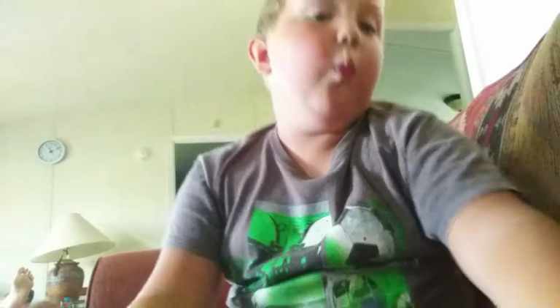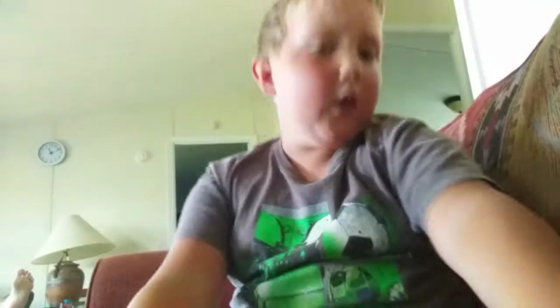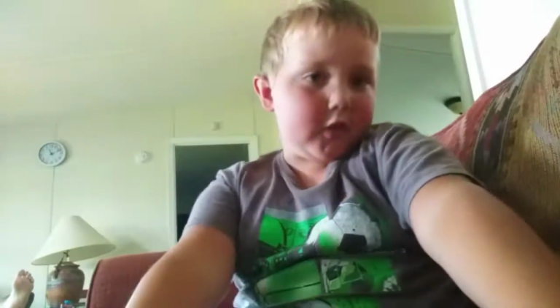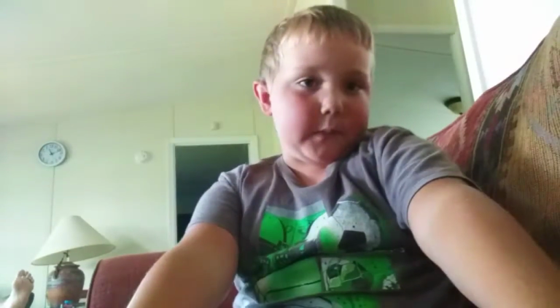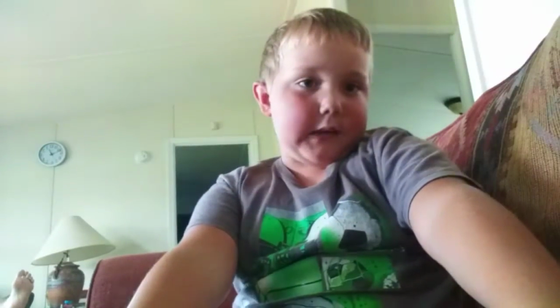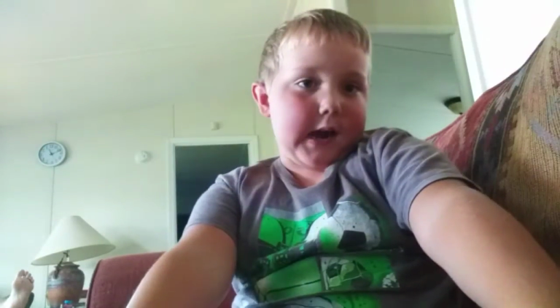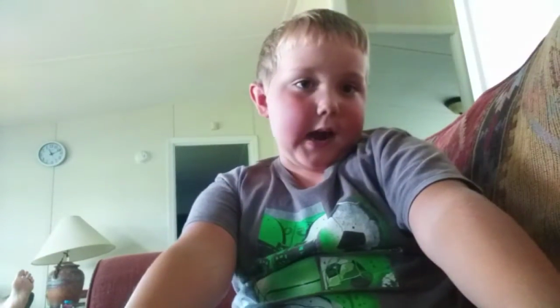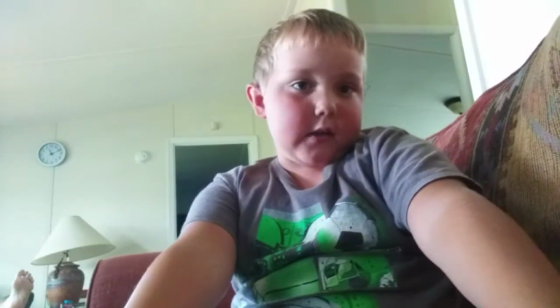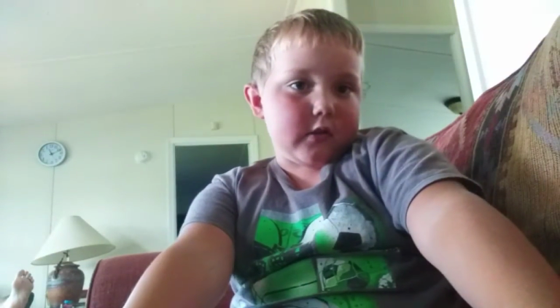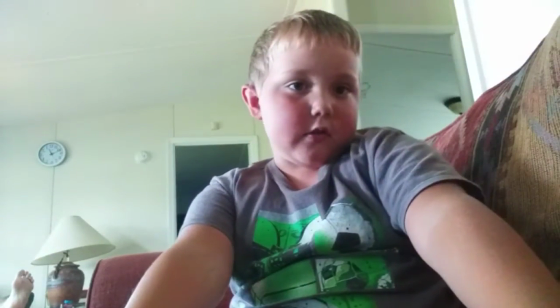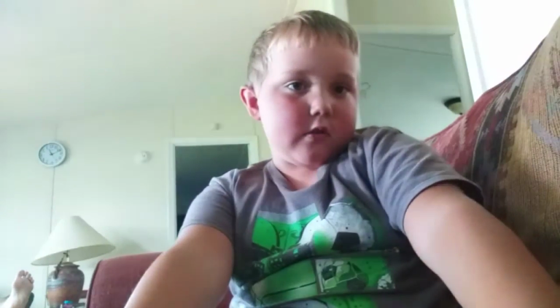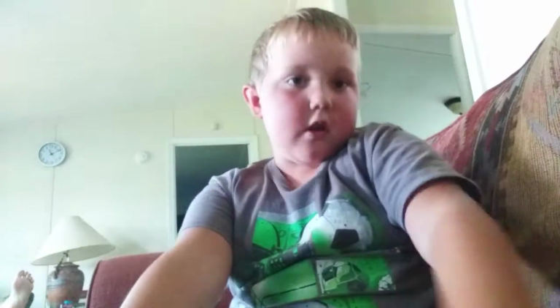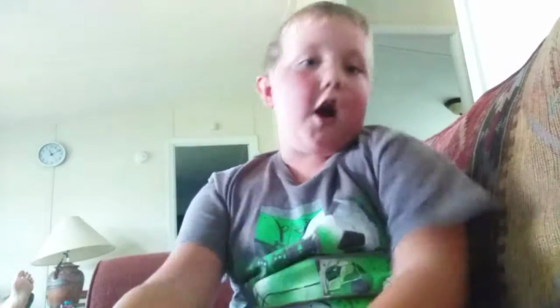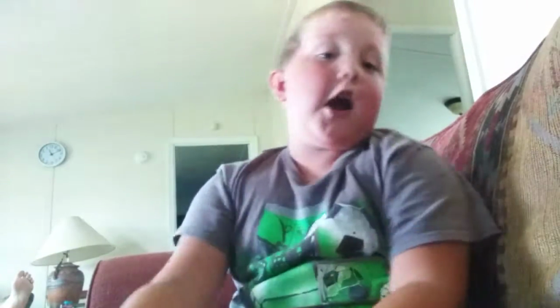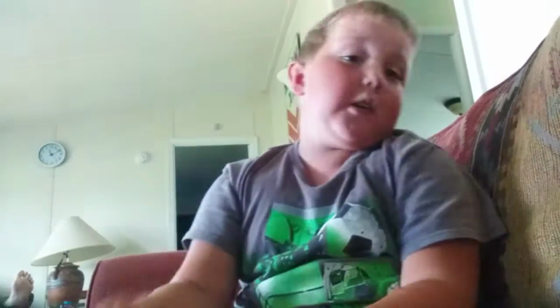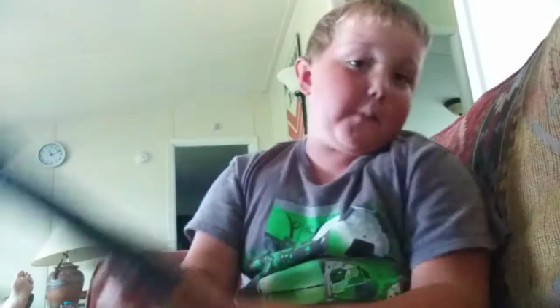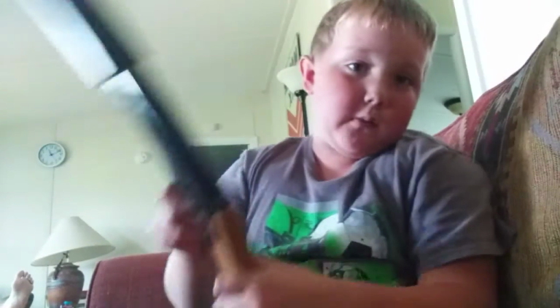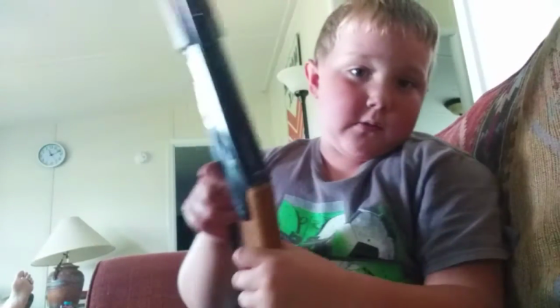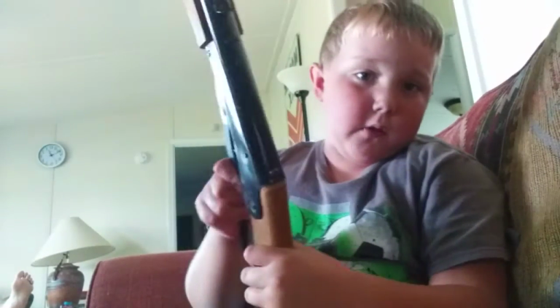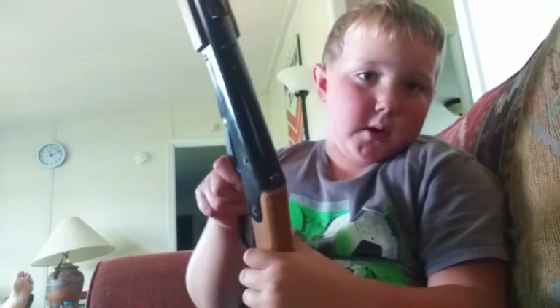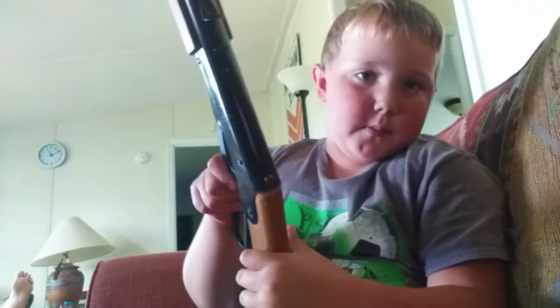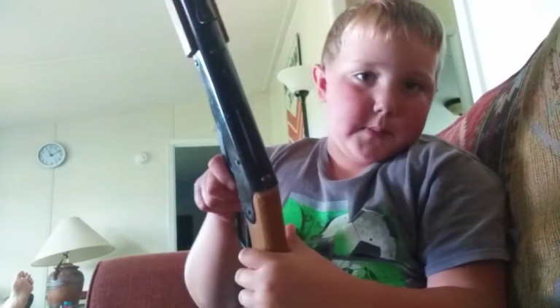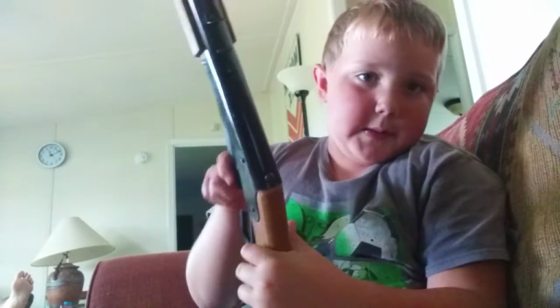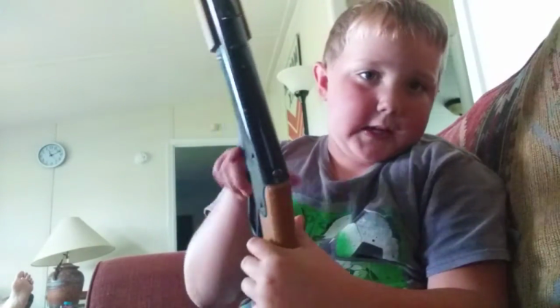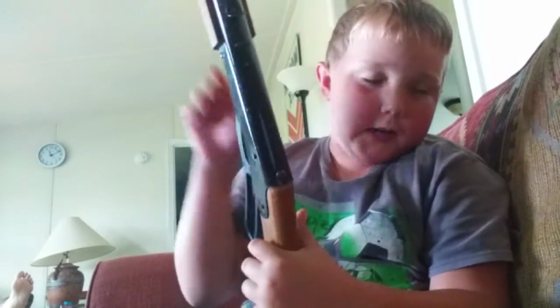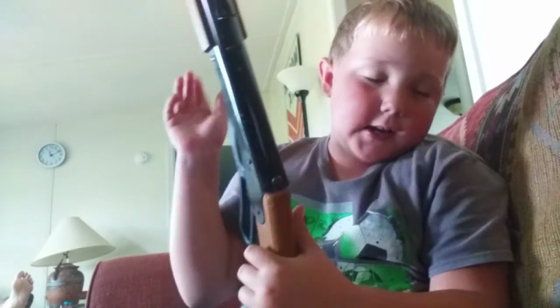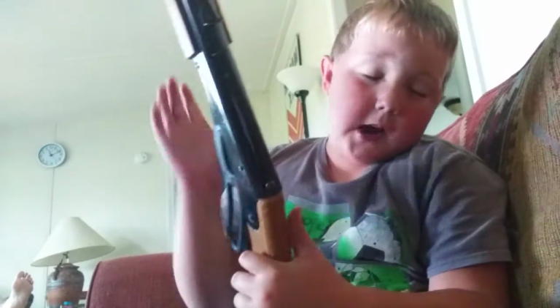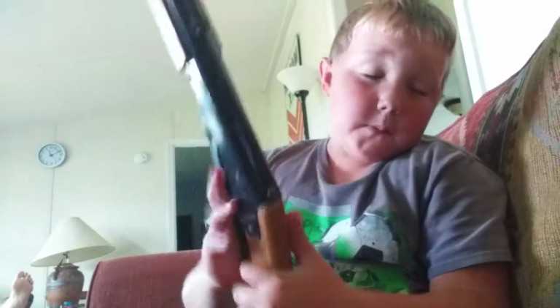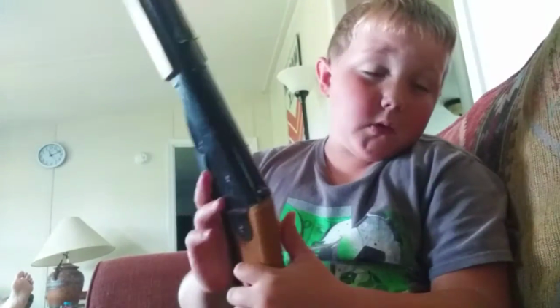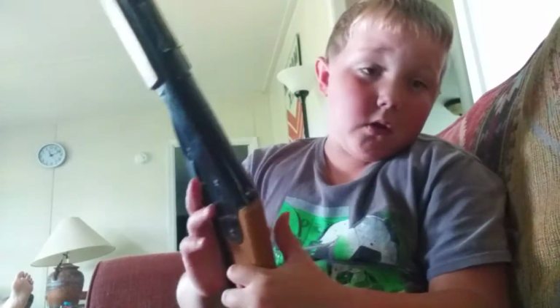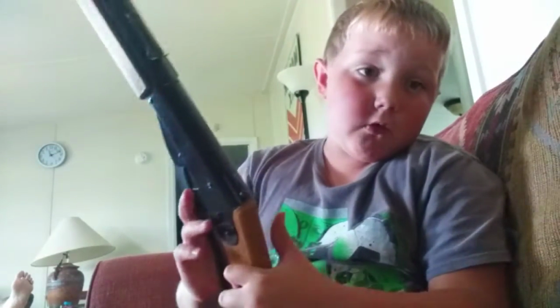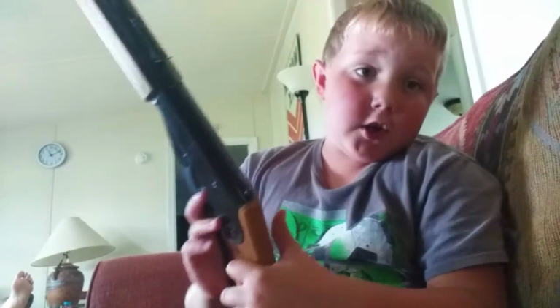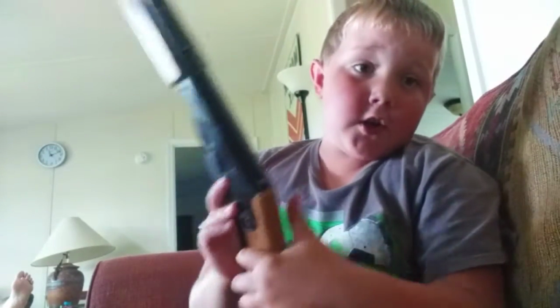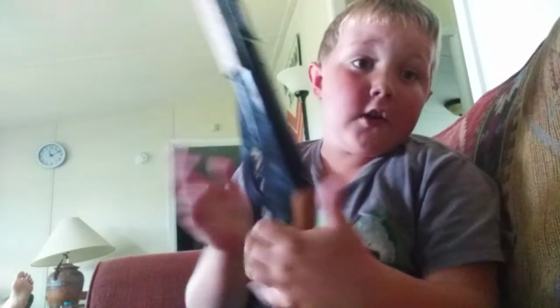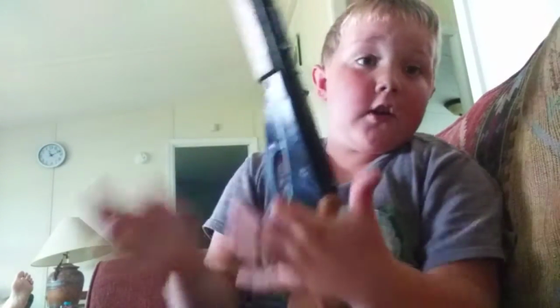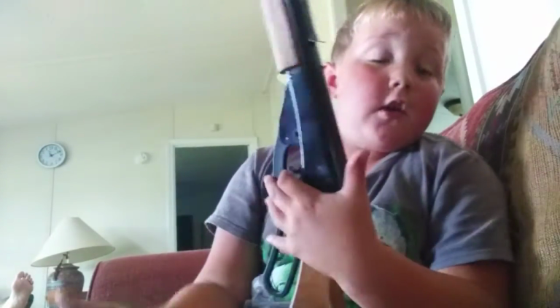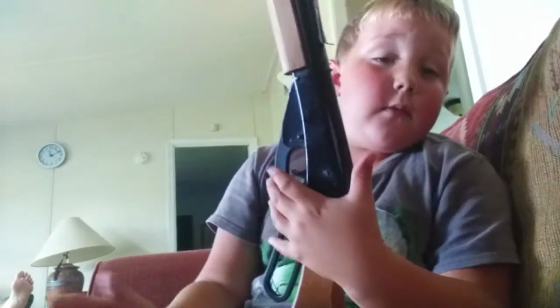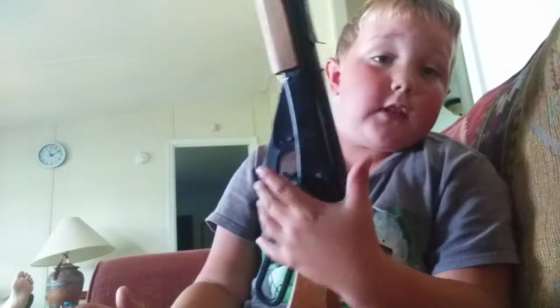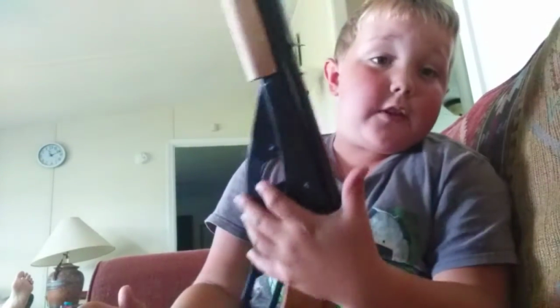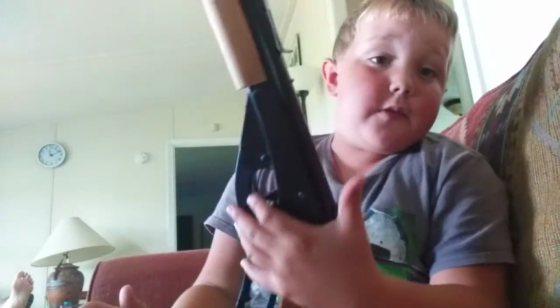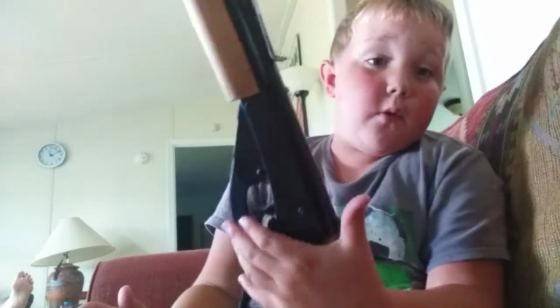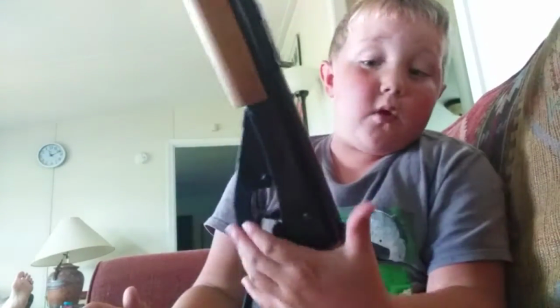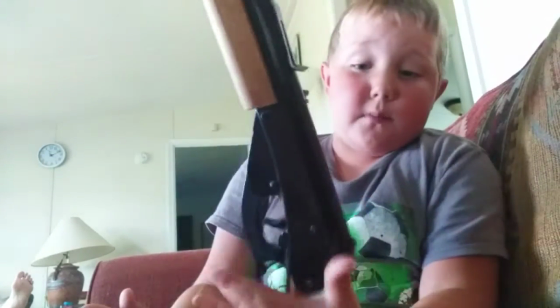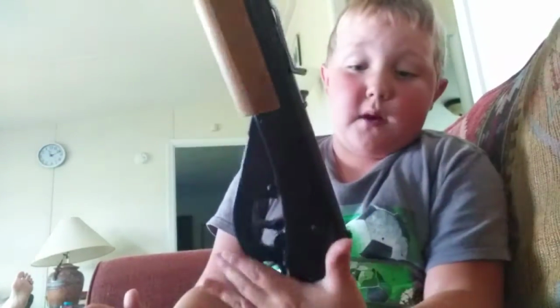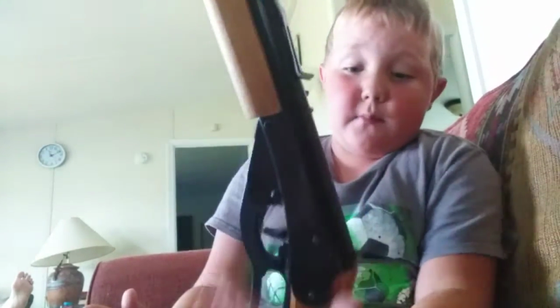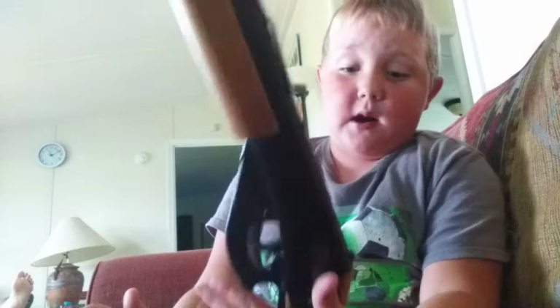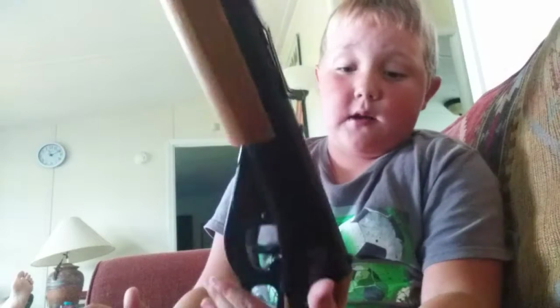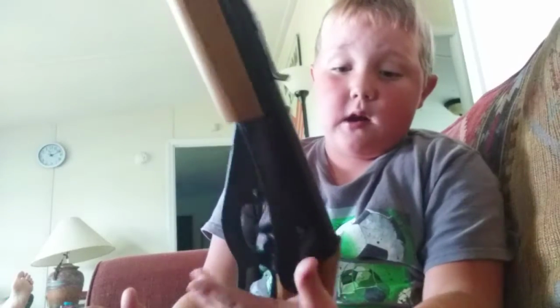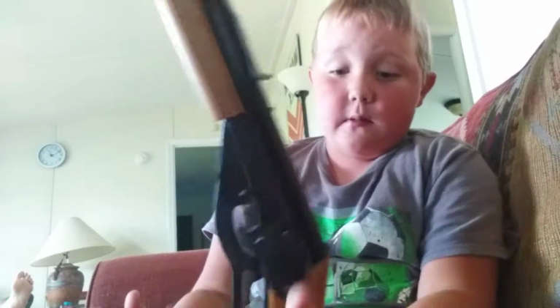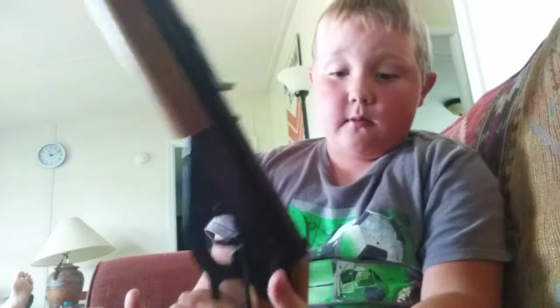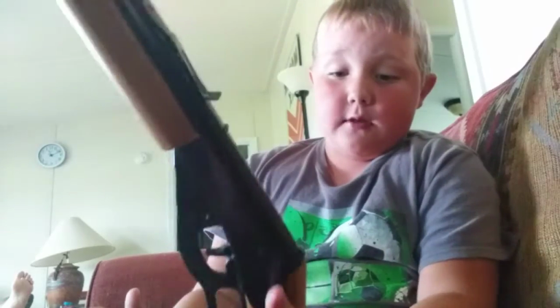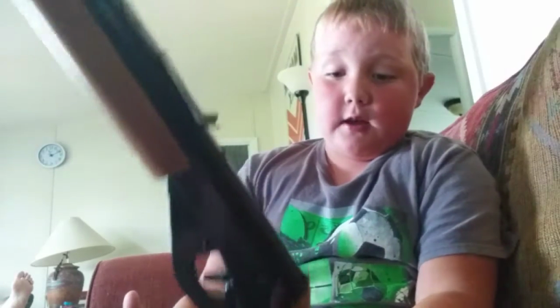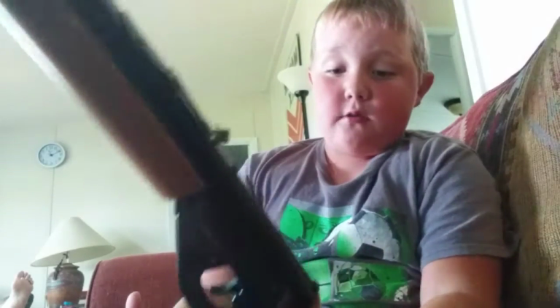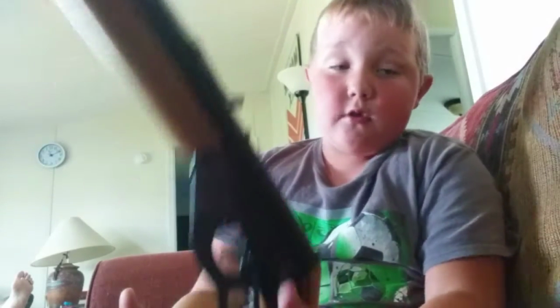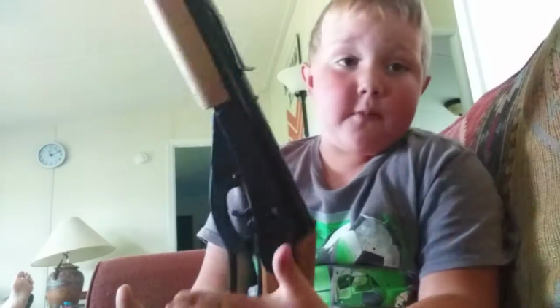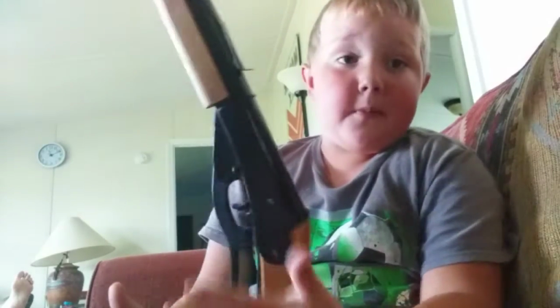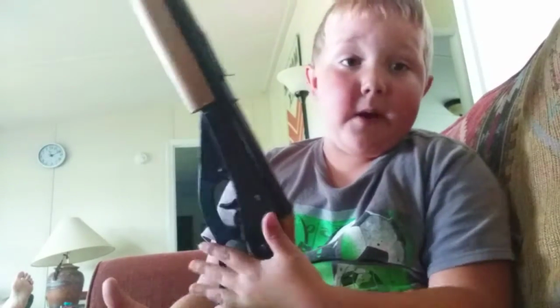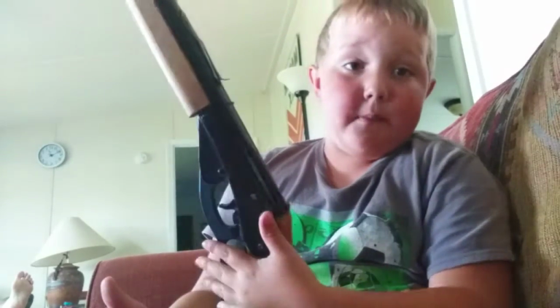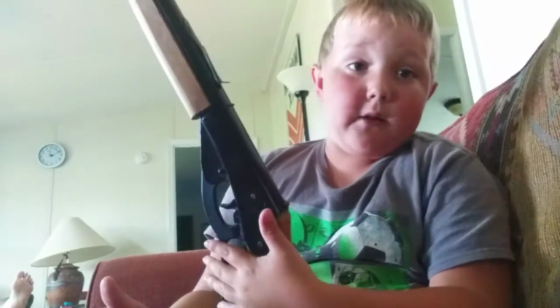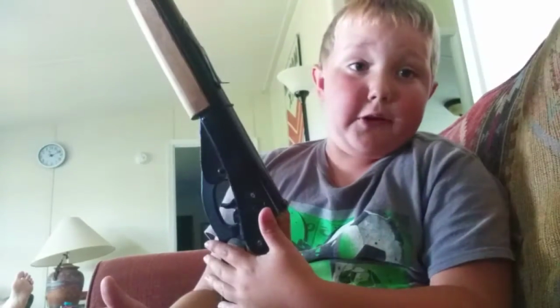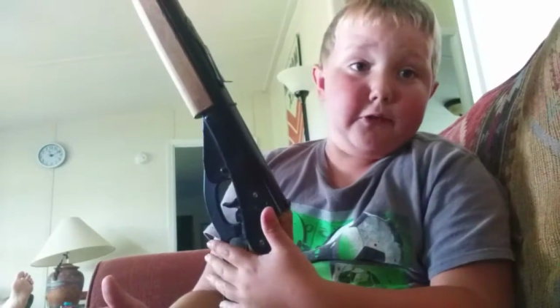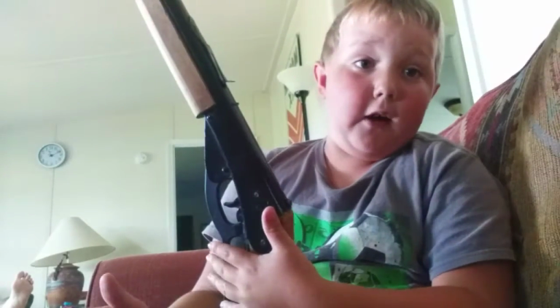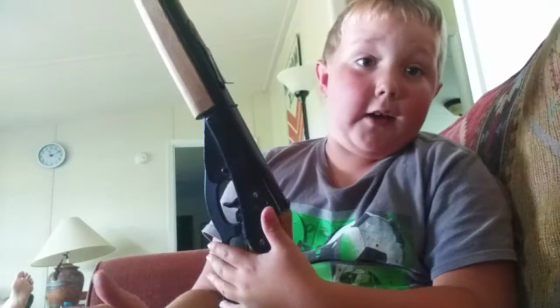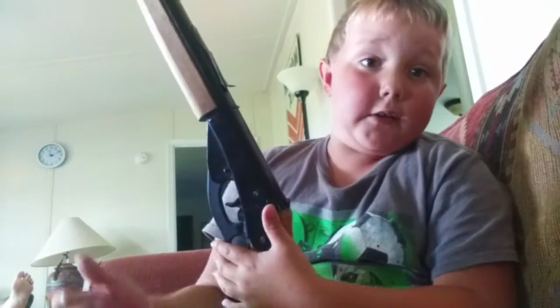What's up guys? I got my Red Ryder. I'm going to tell you something about my Red Ryder.